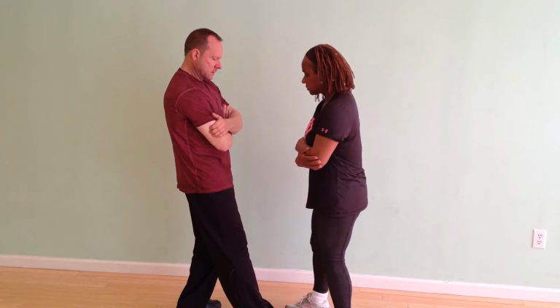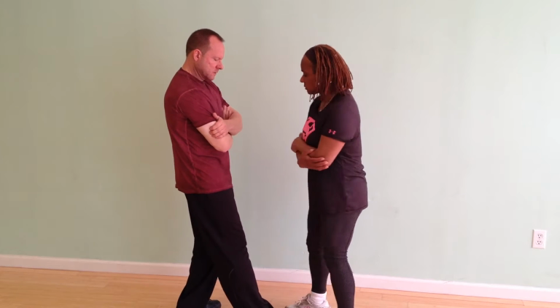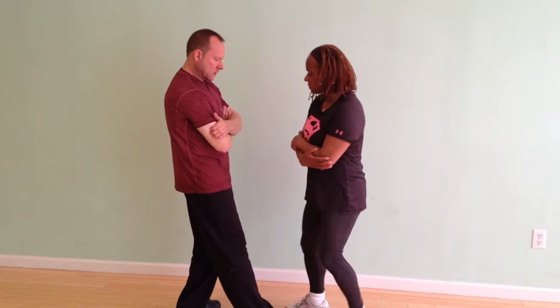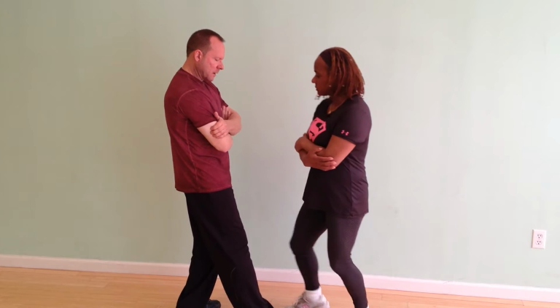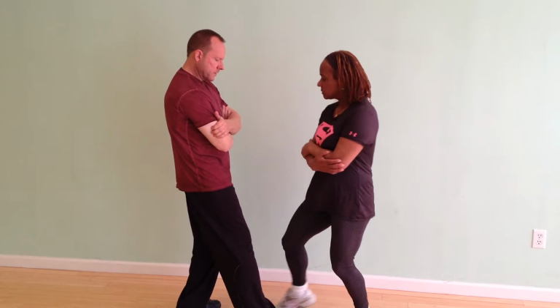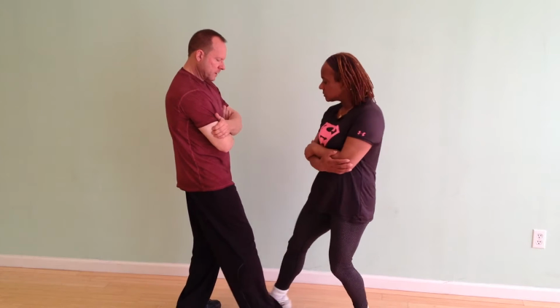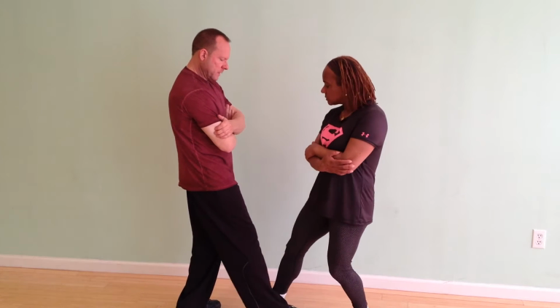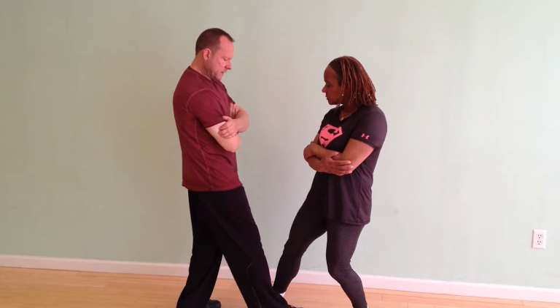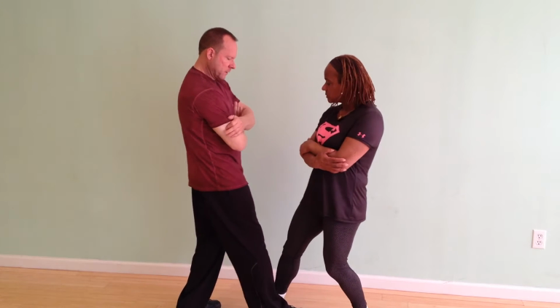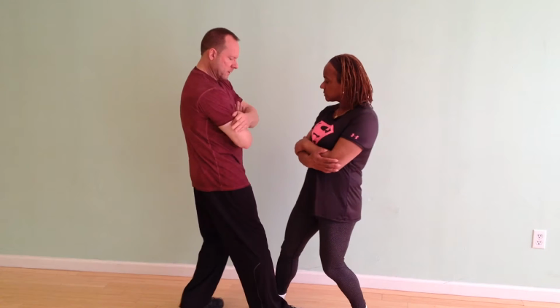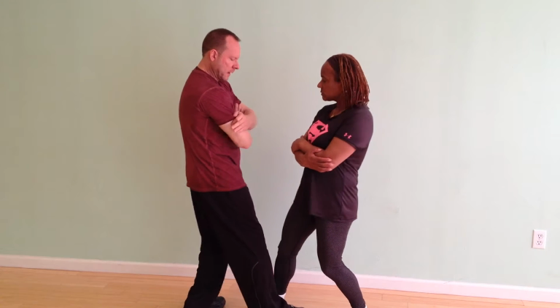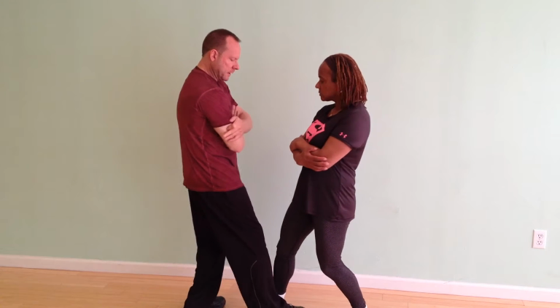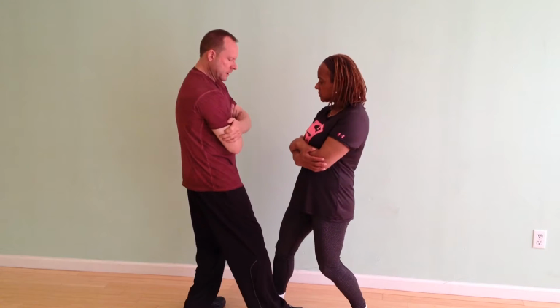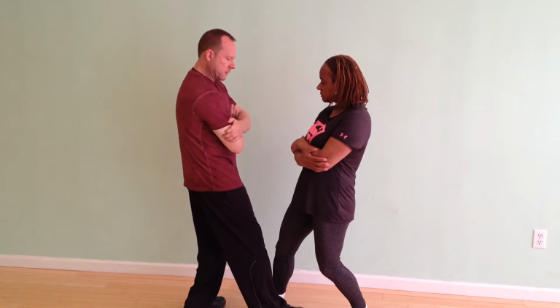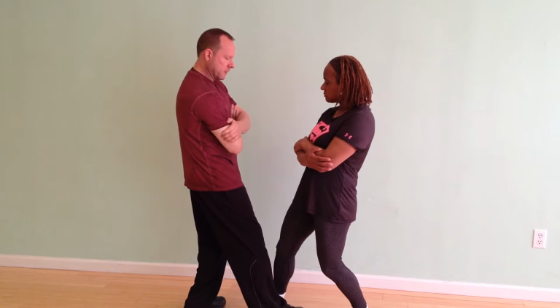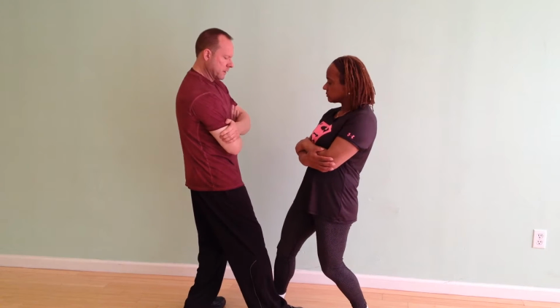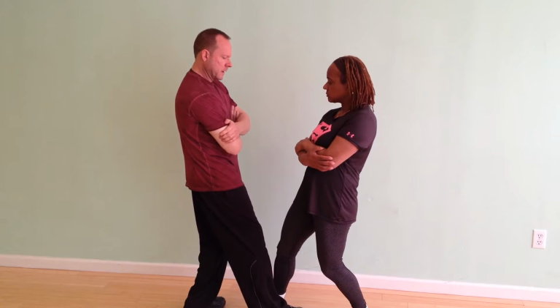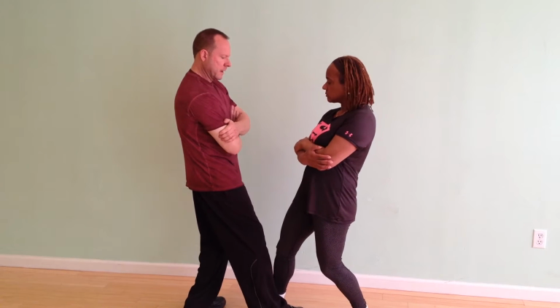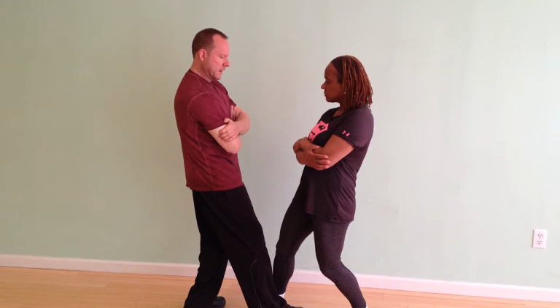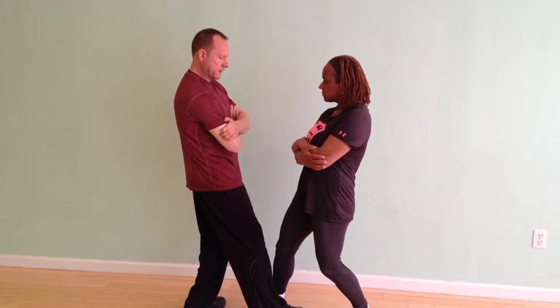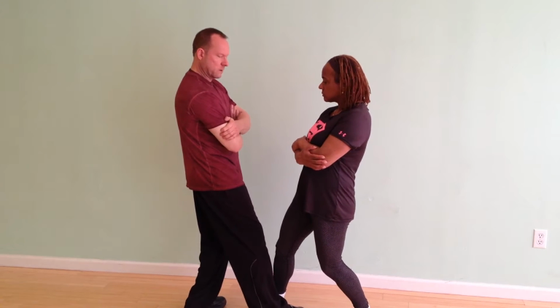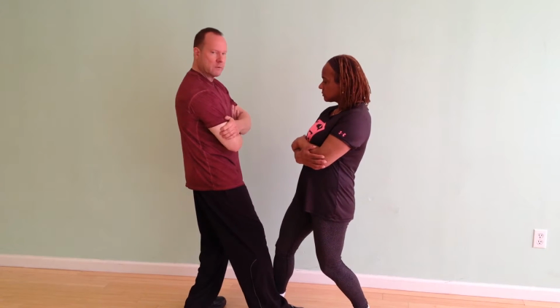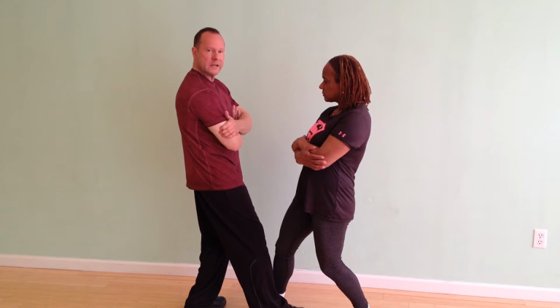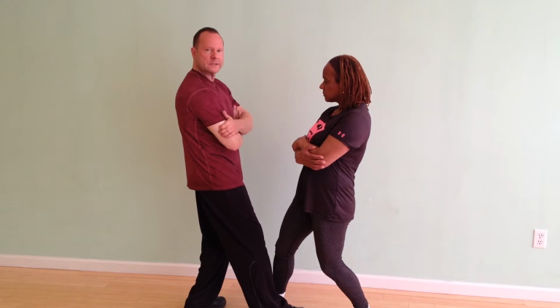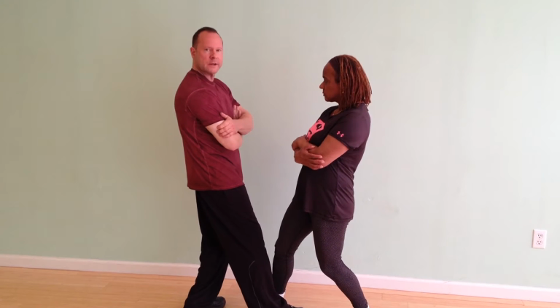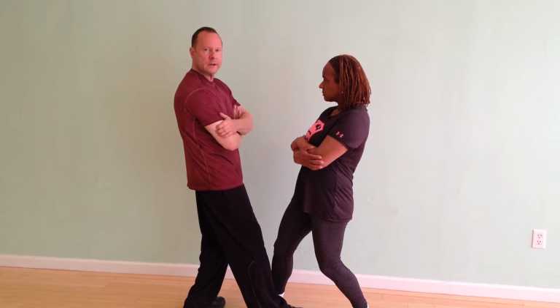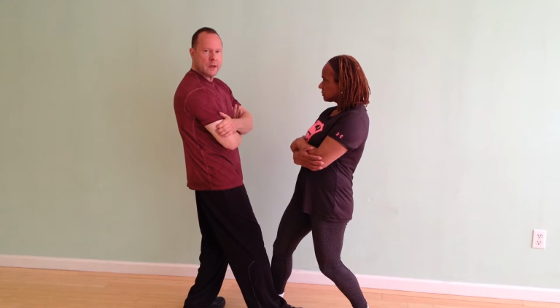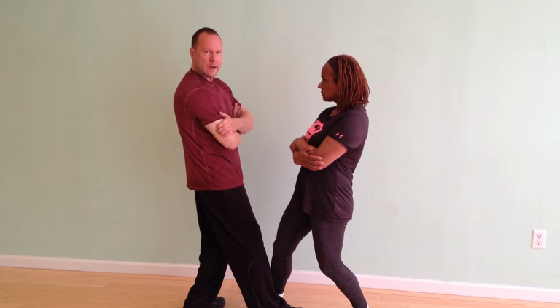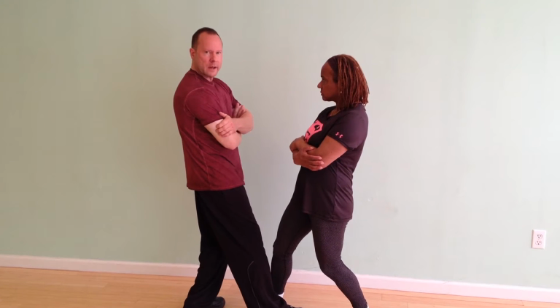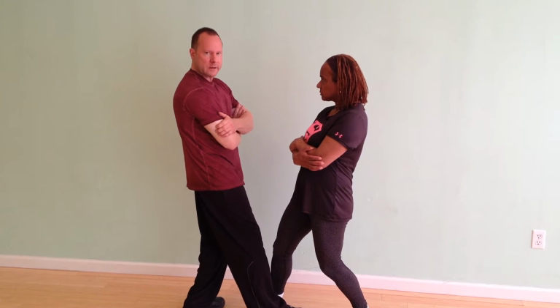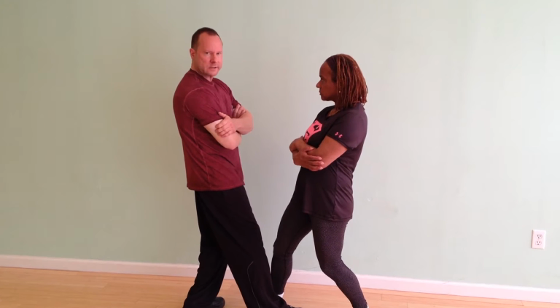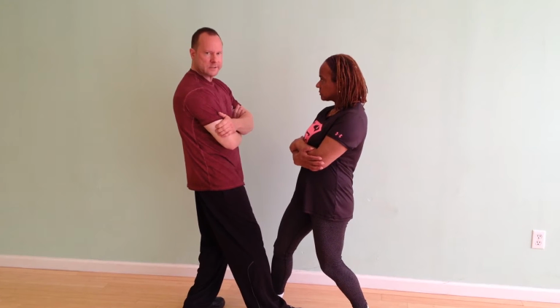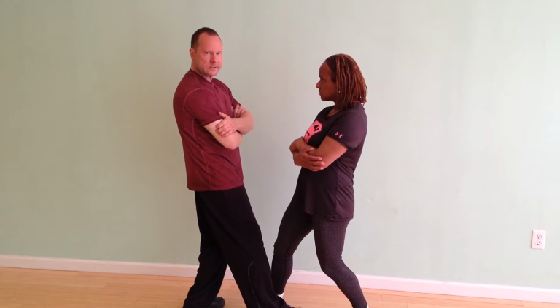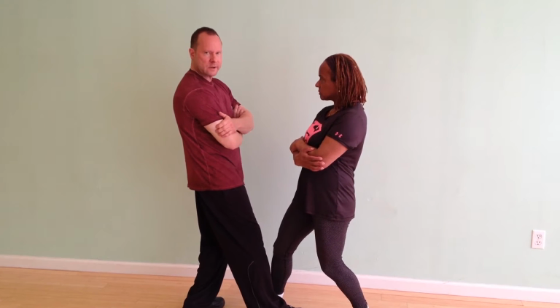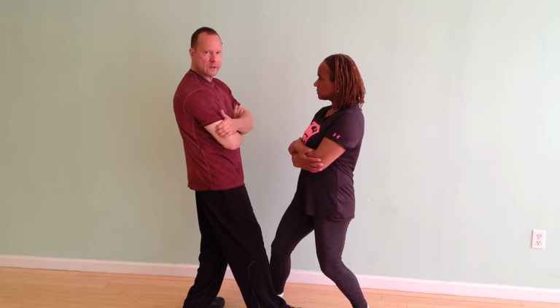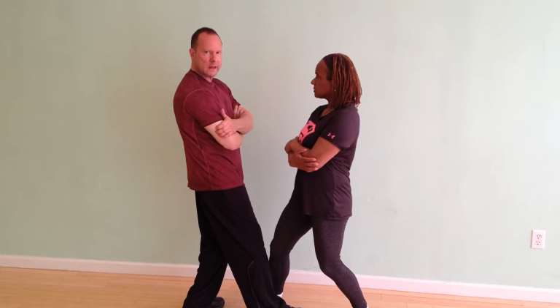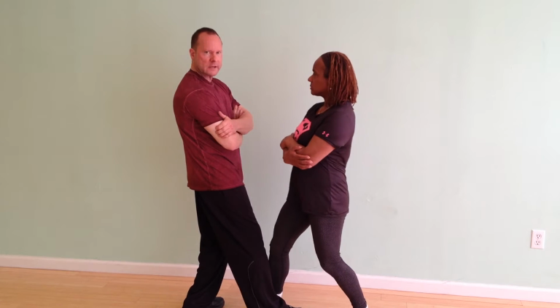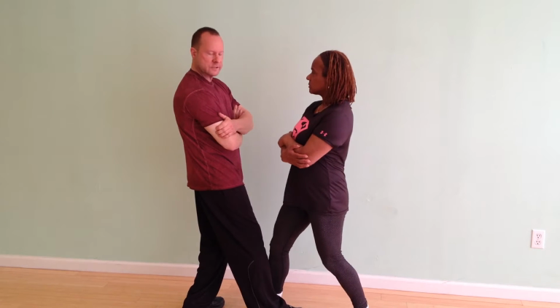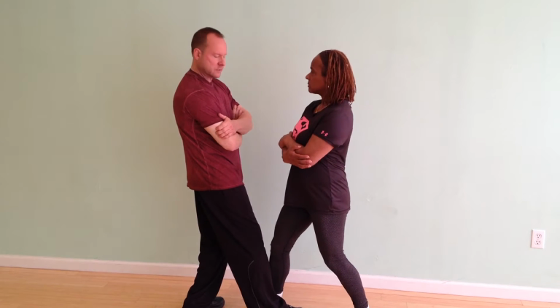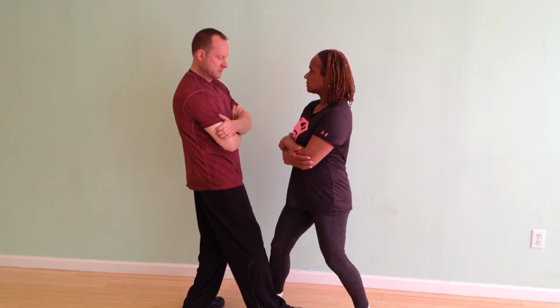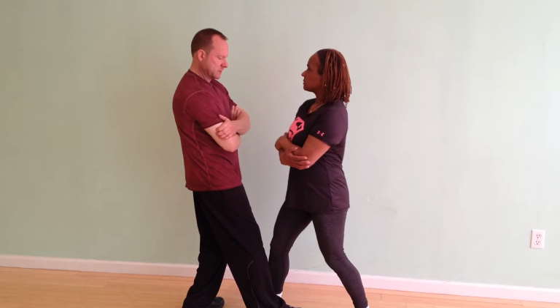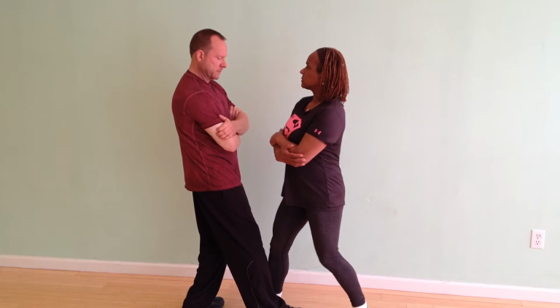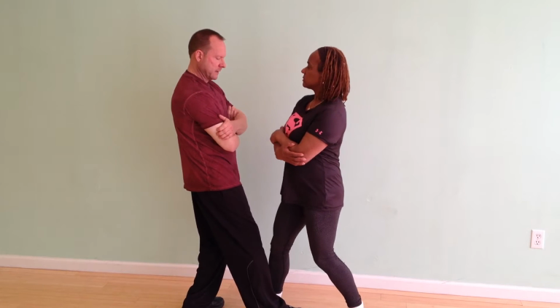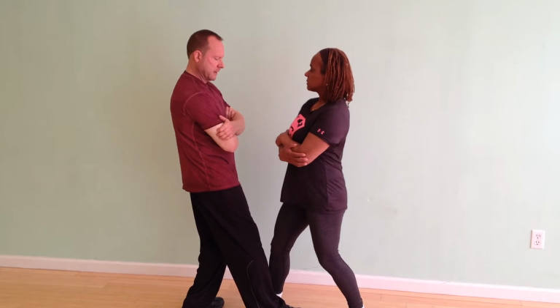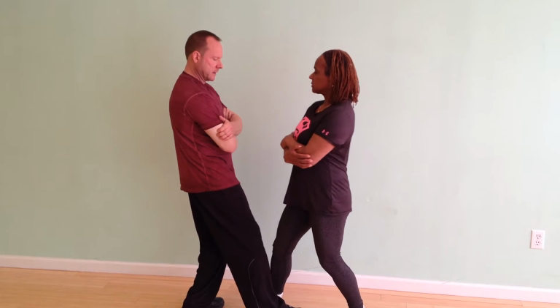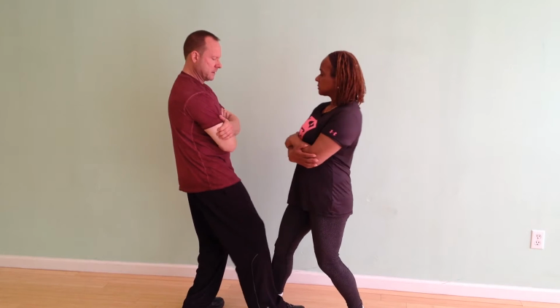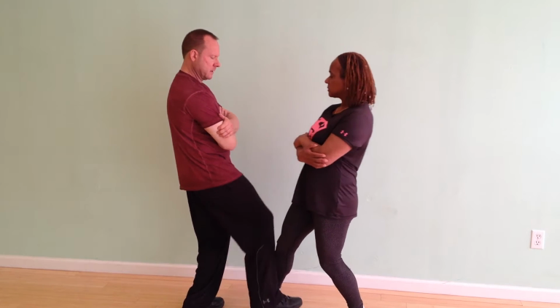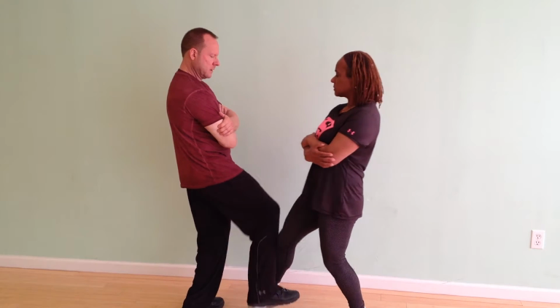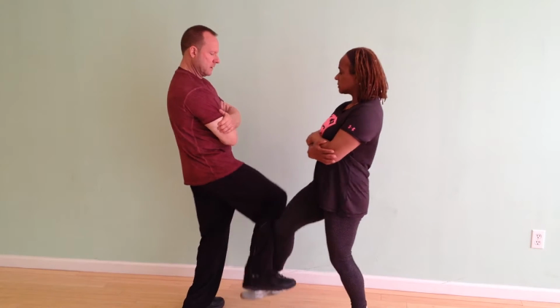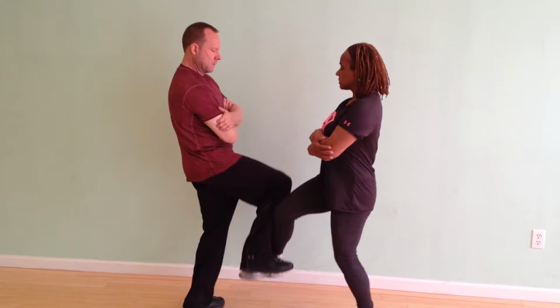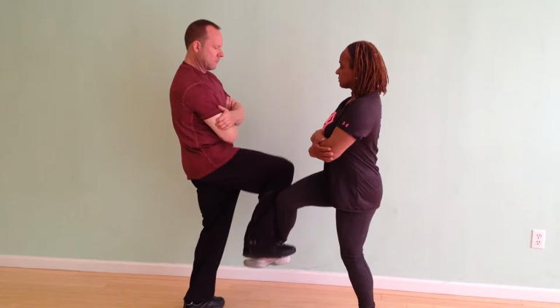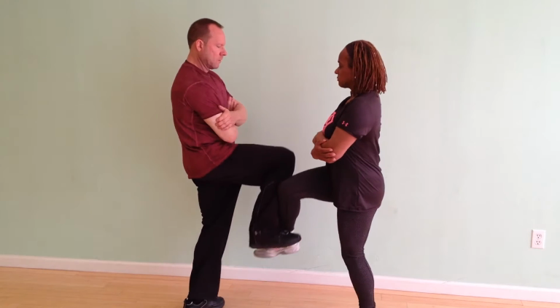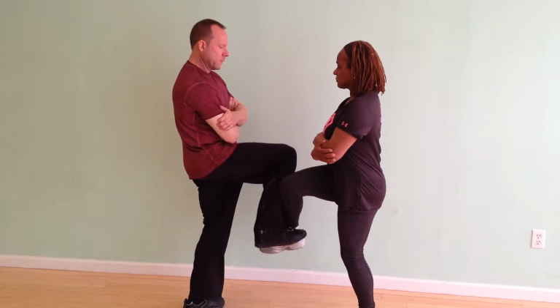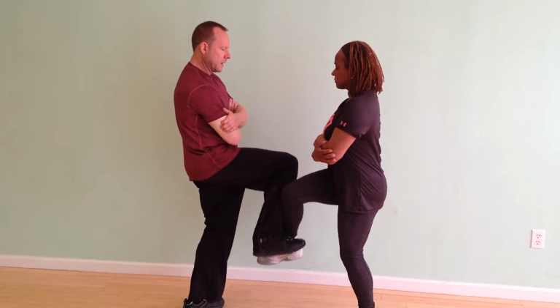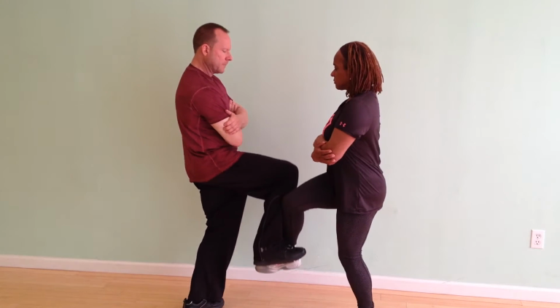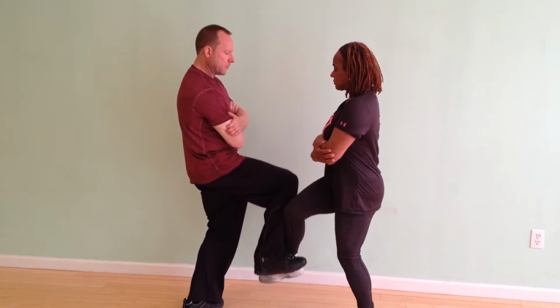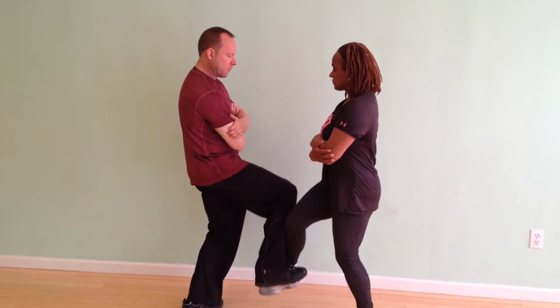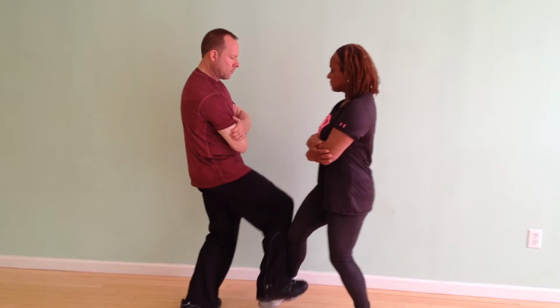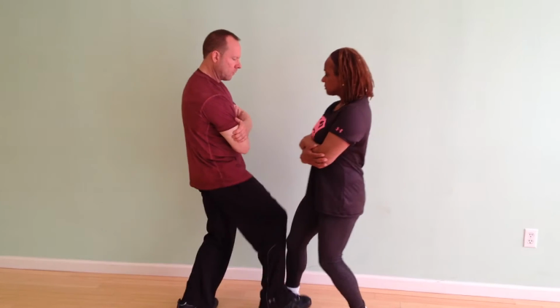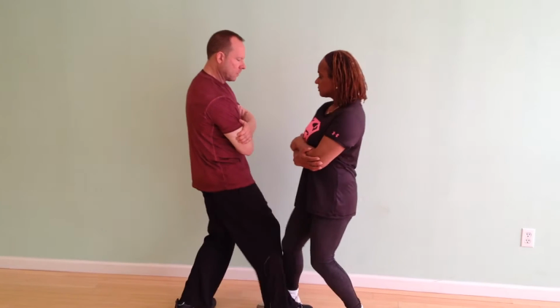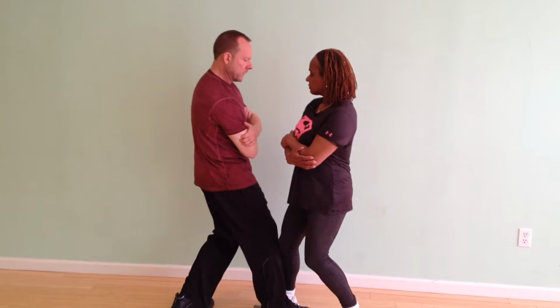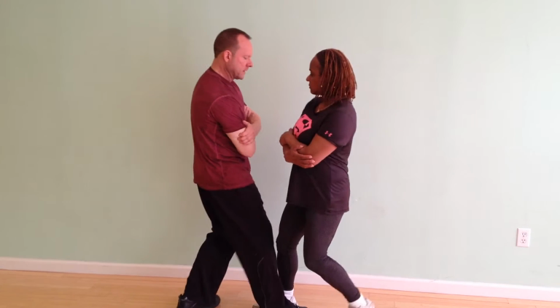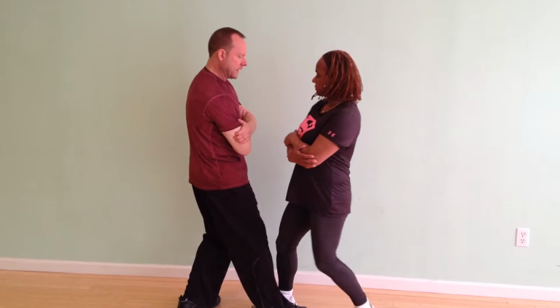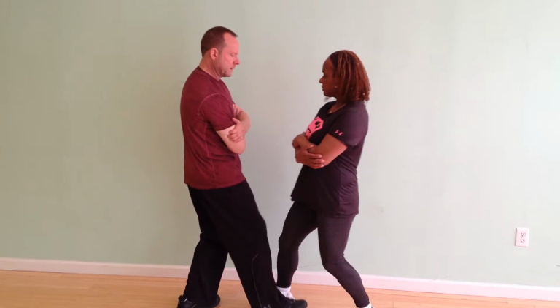I'm going to meet her leg here, and I'm going to raise it, and I'm going to stick to her leg. She's going to stick to my leg all the way up, all the way down.